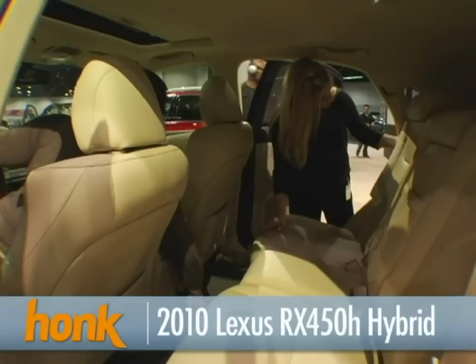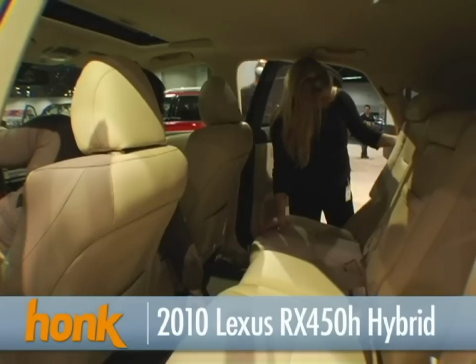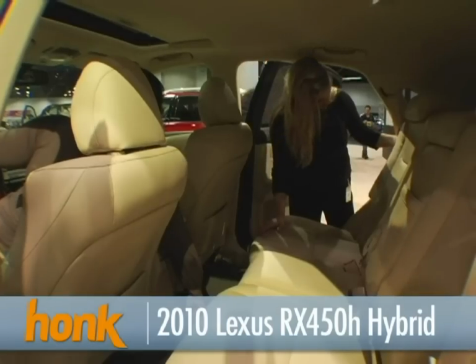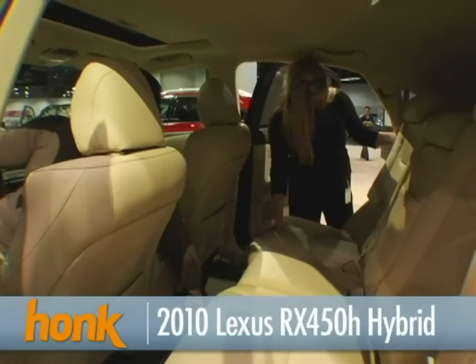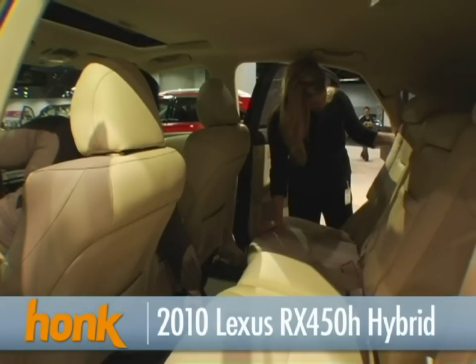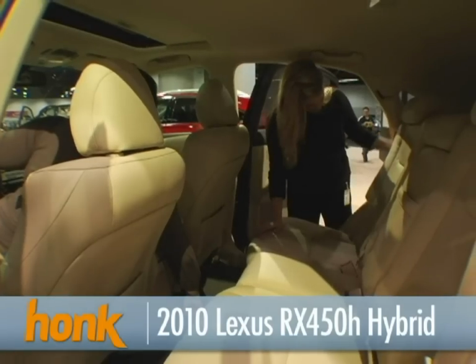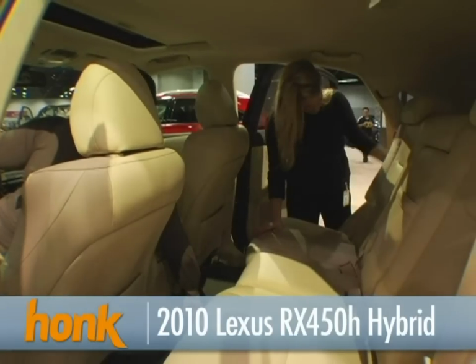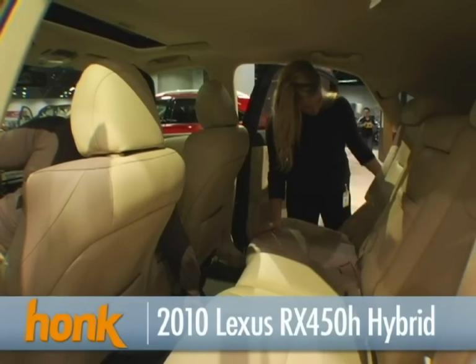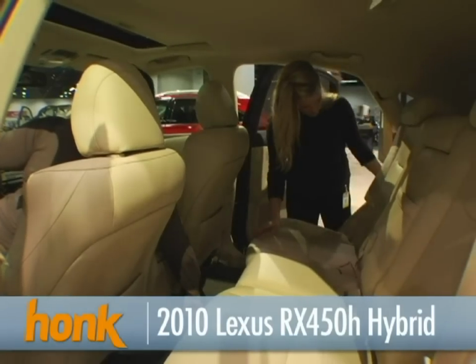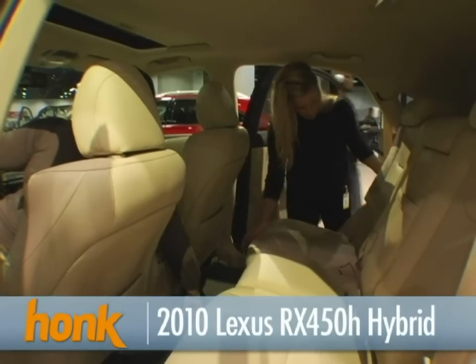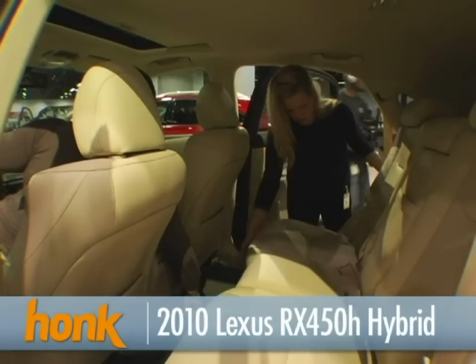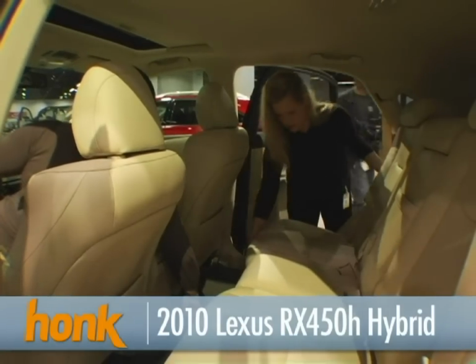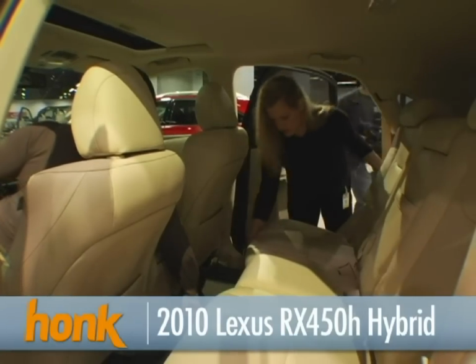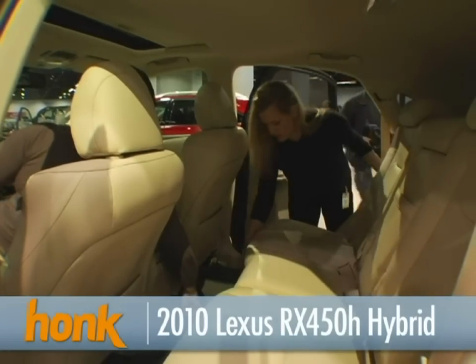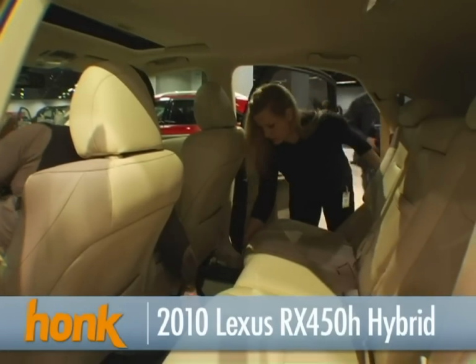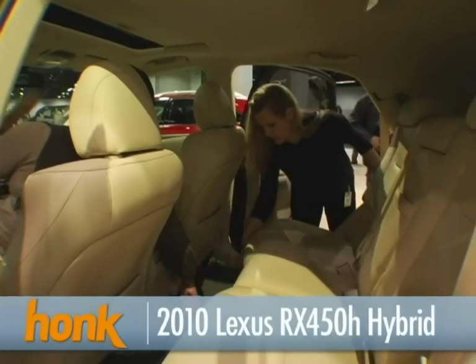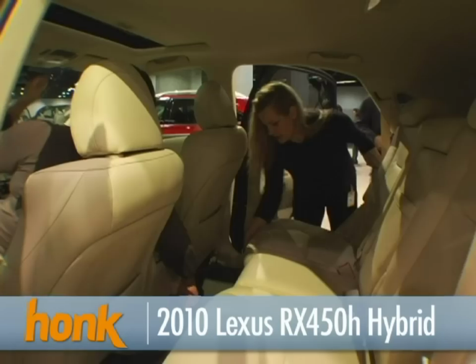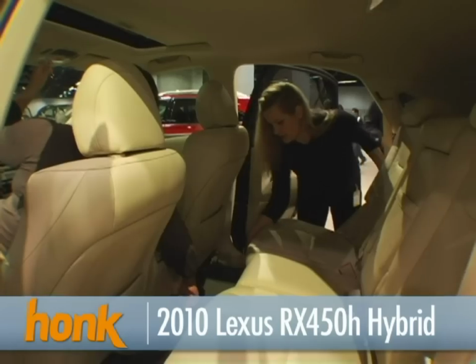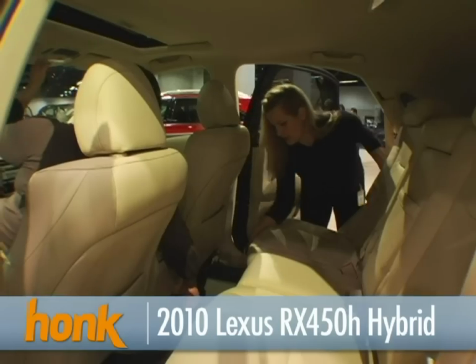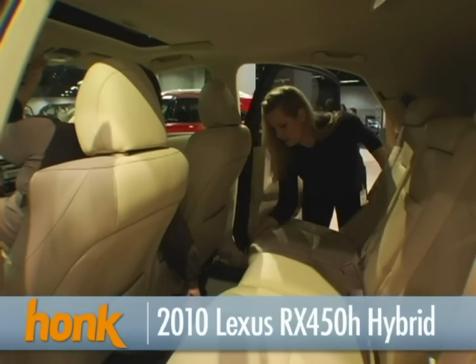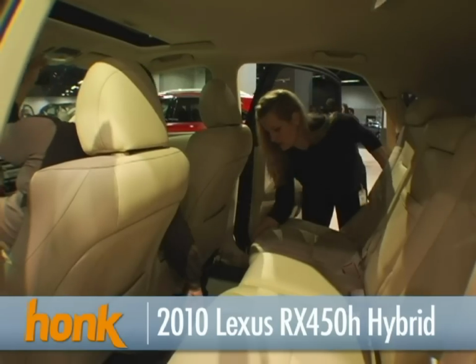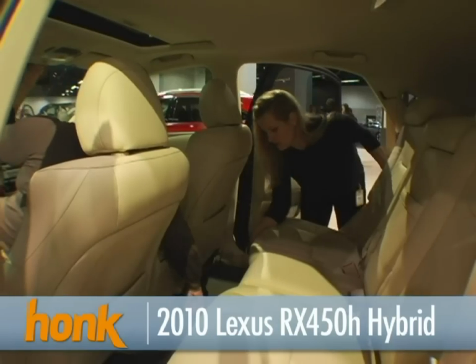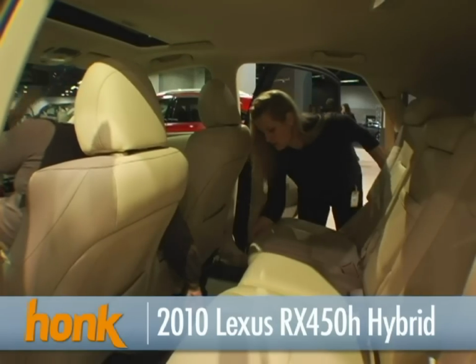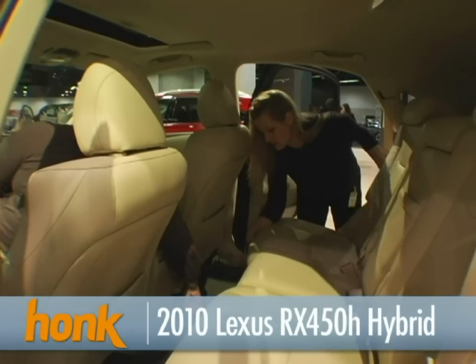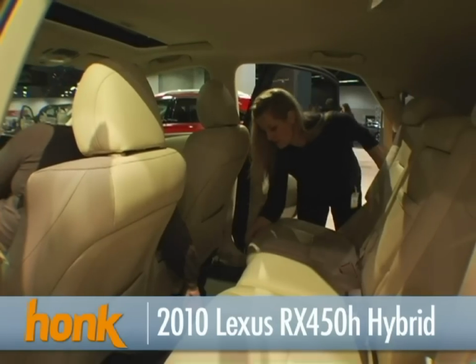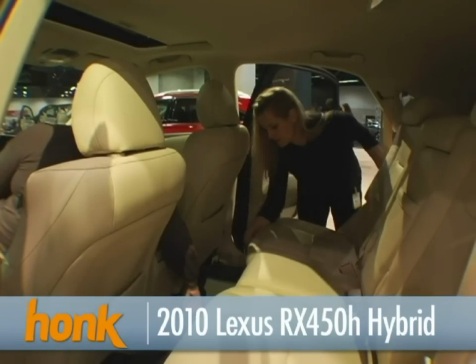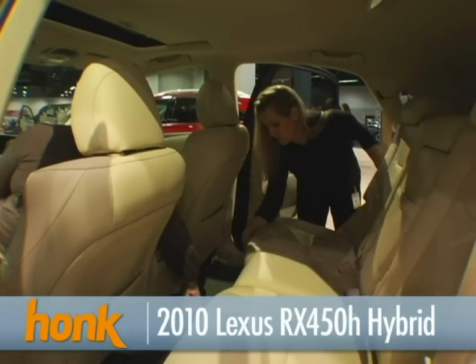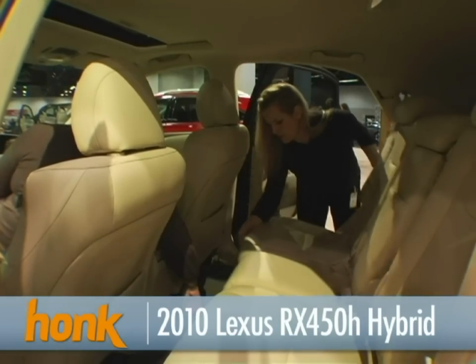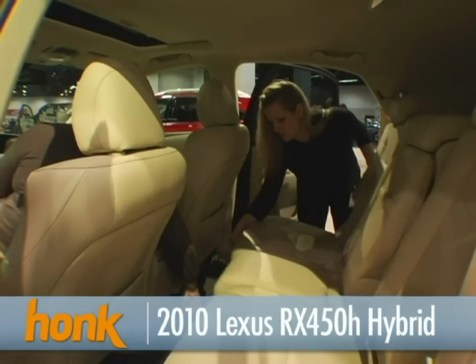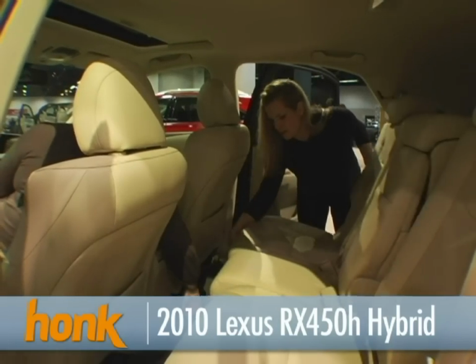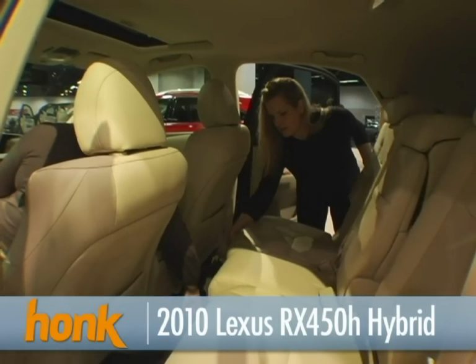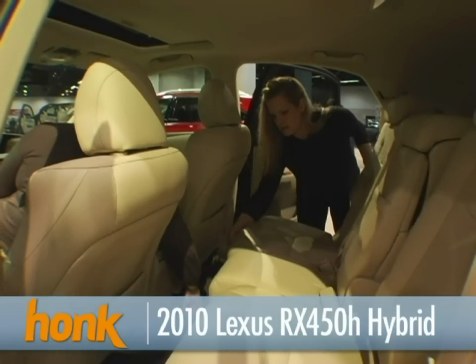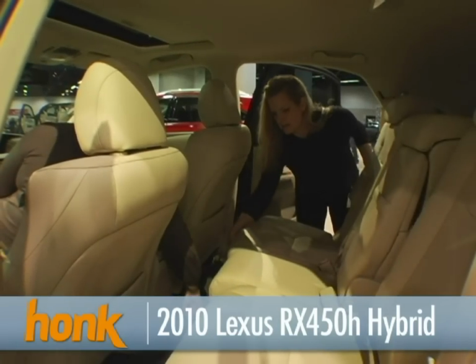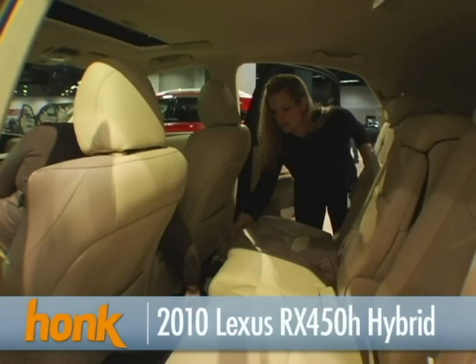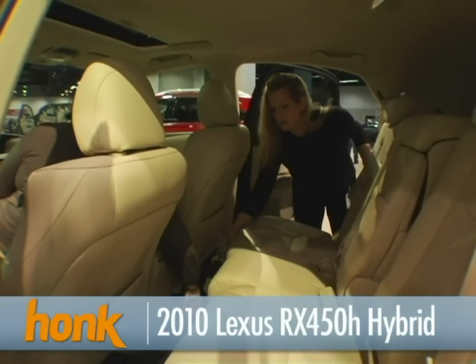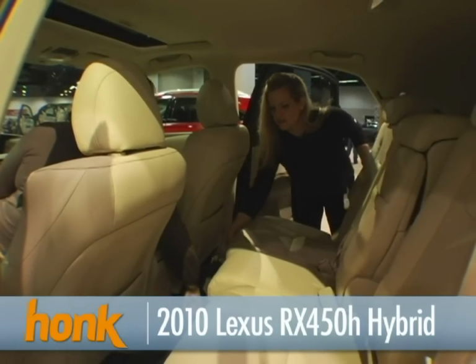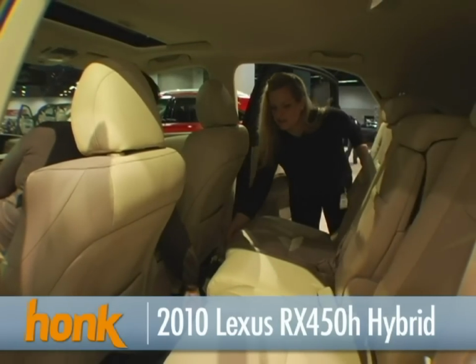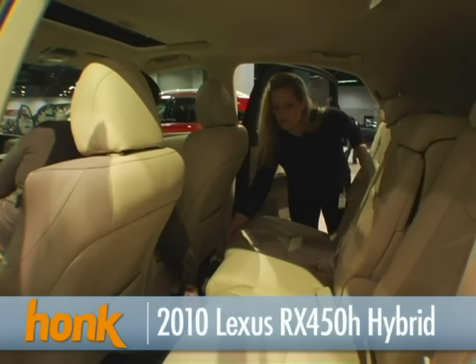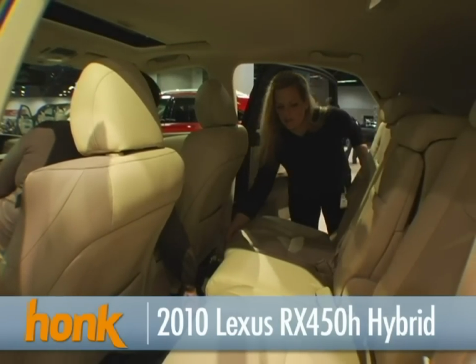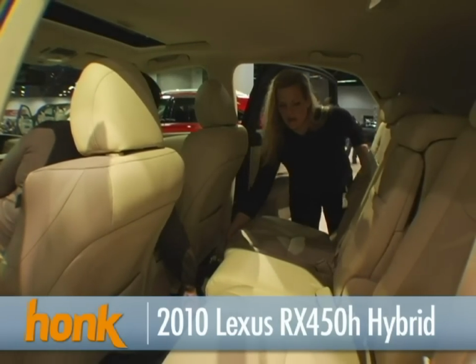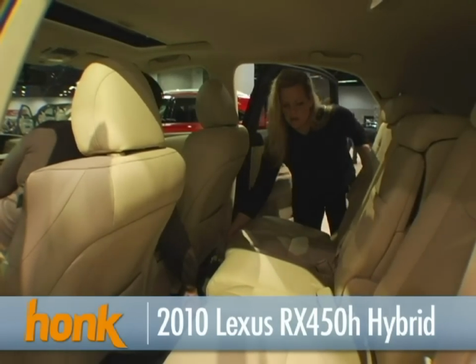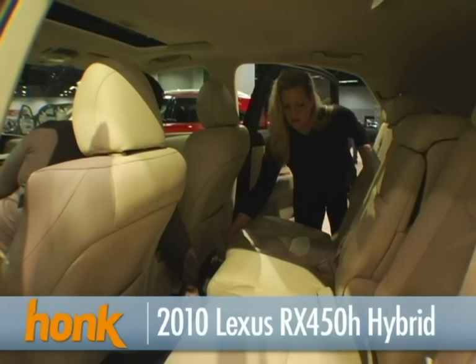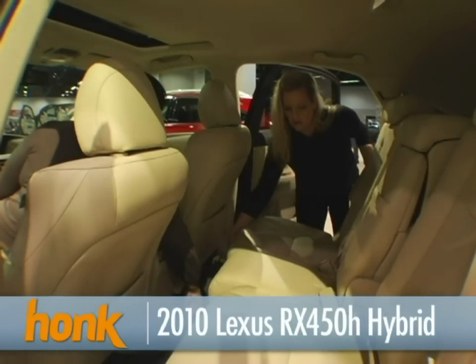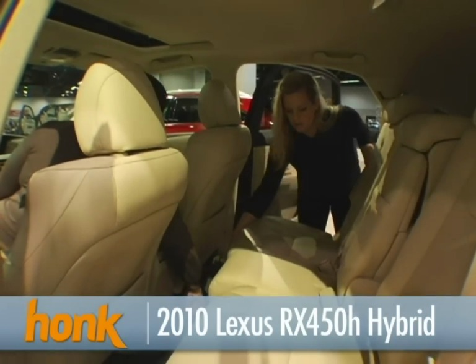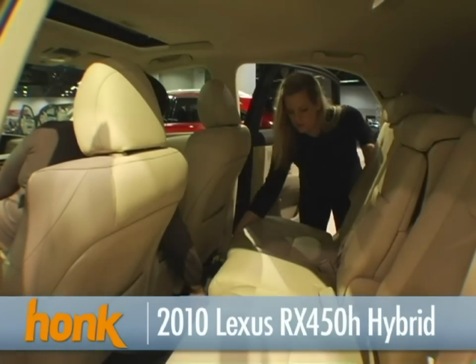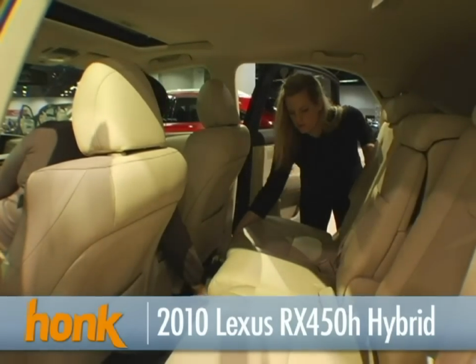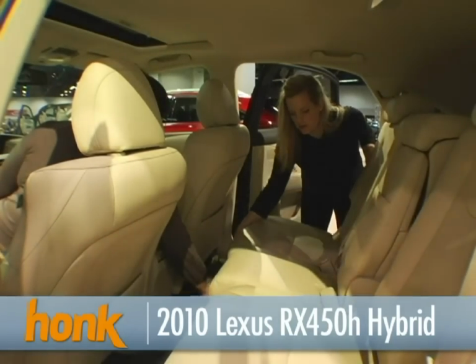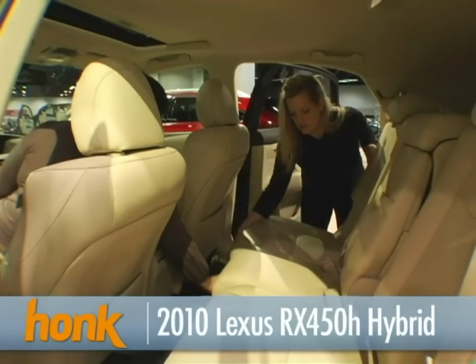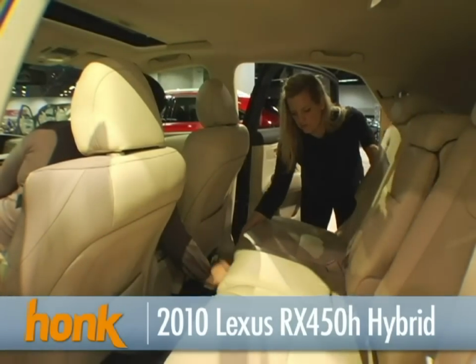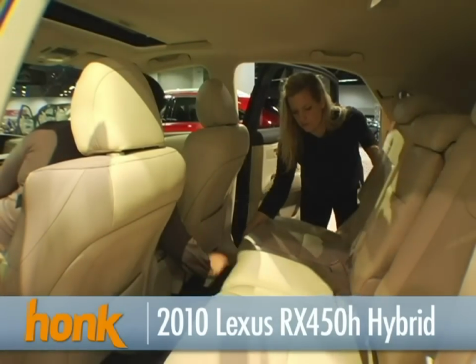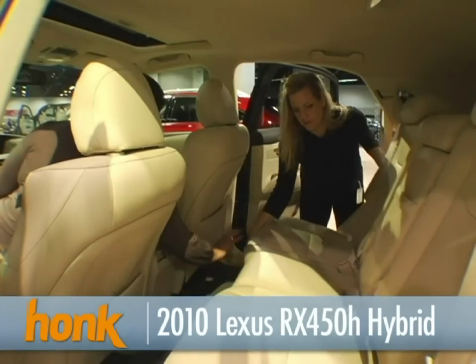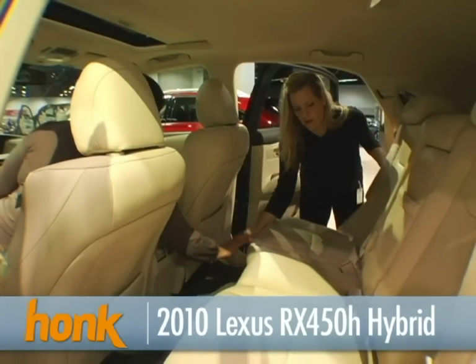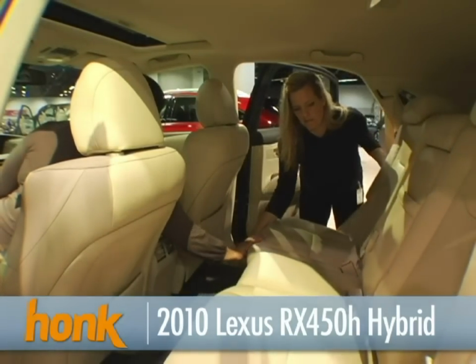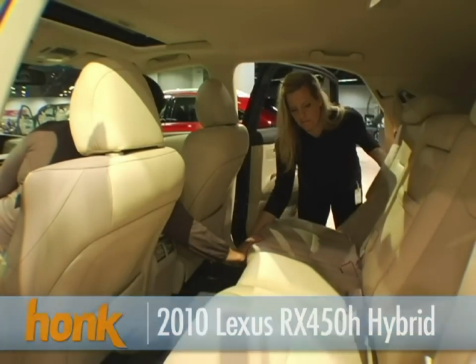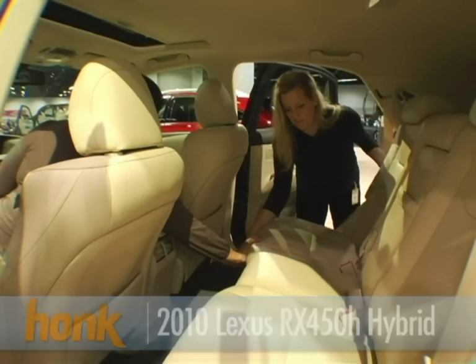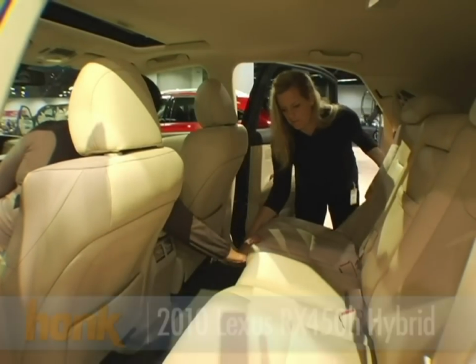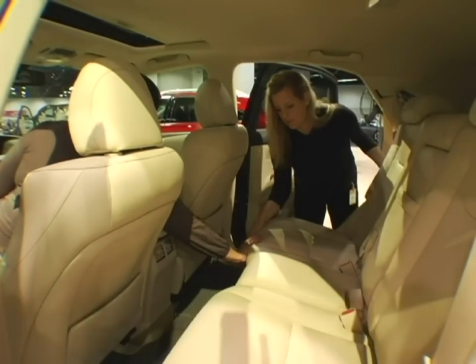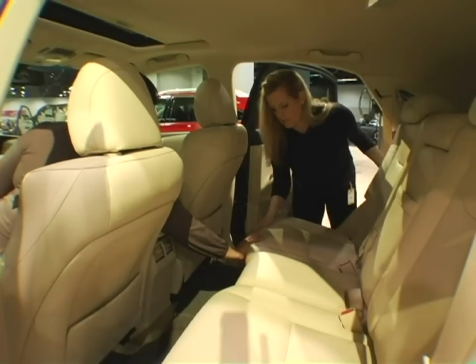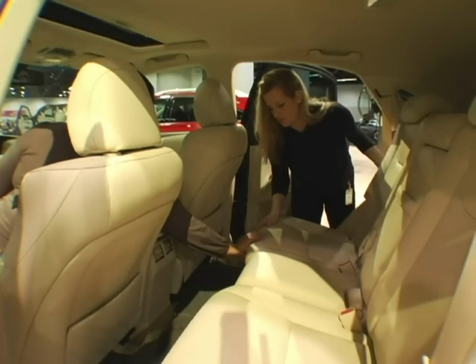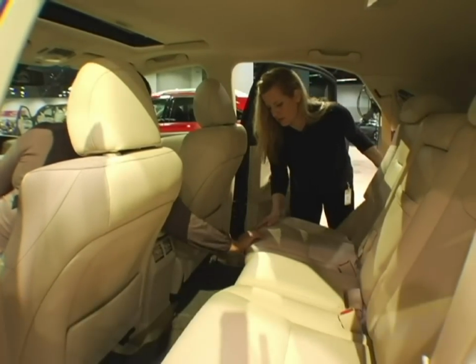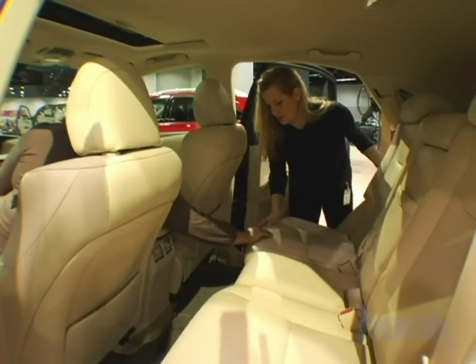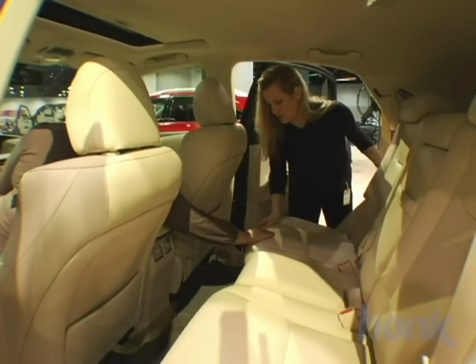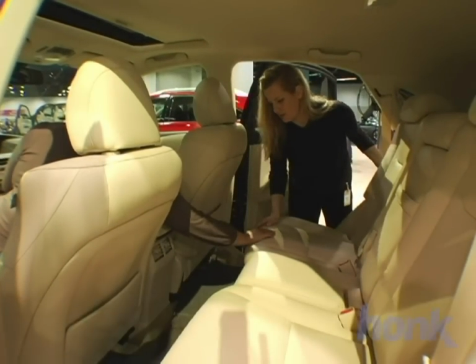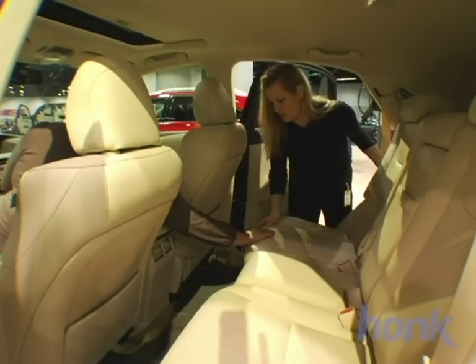It does have some movement — see, this middle part moves. Yeah, oh, that's nice.